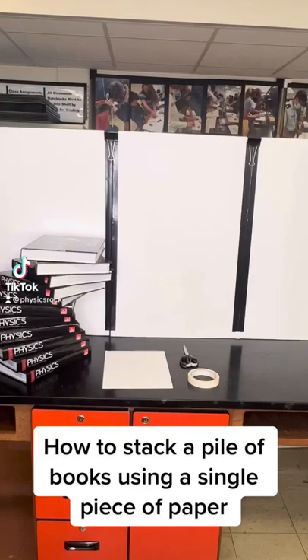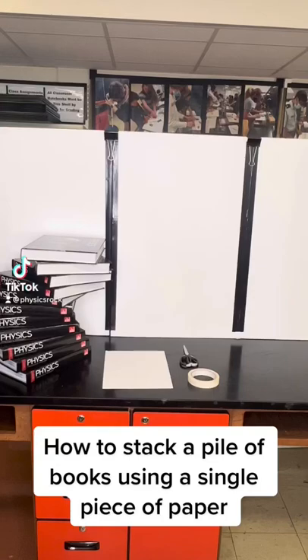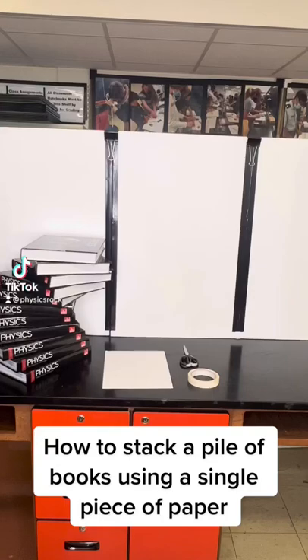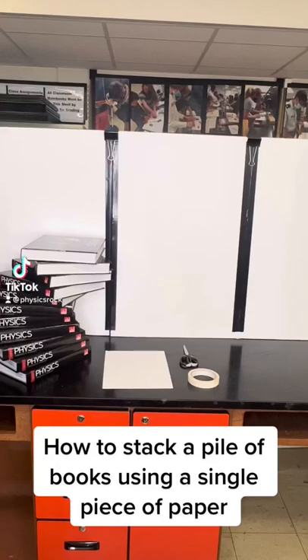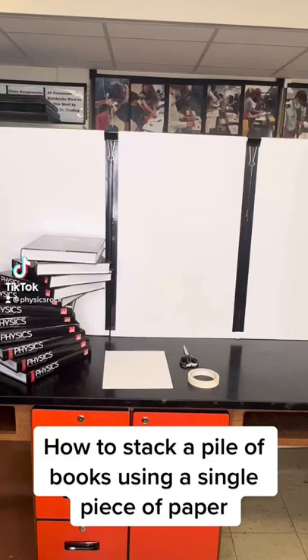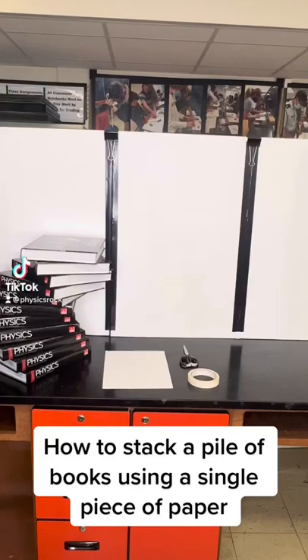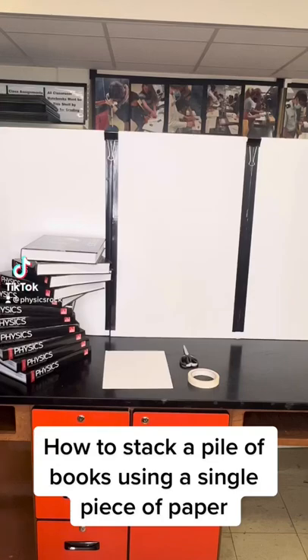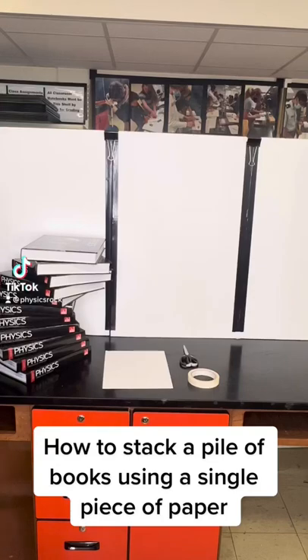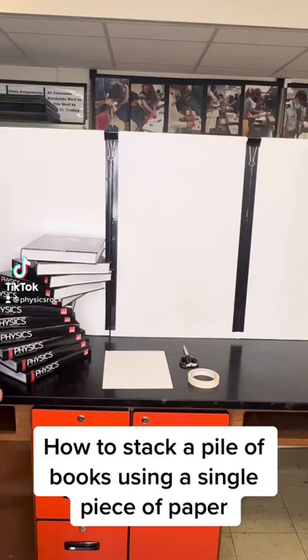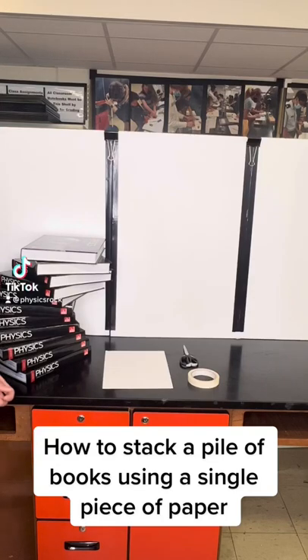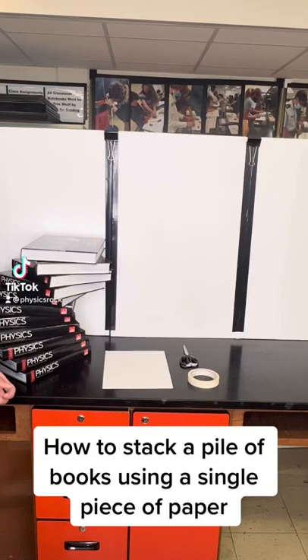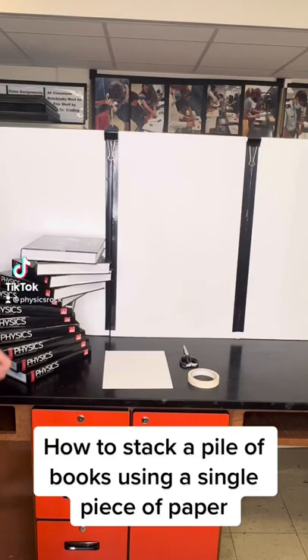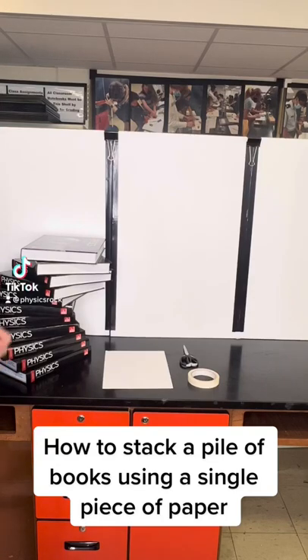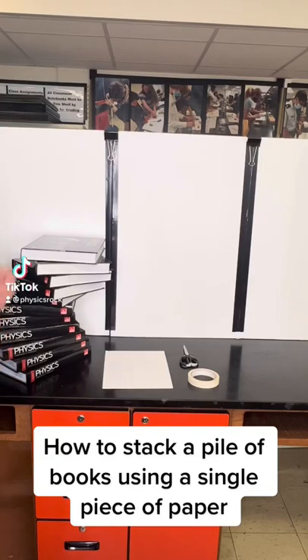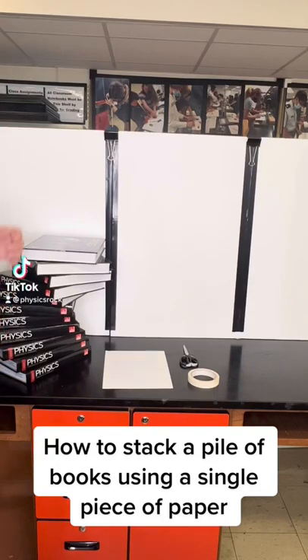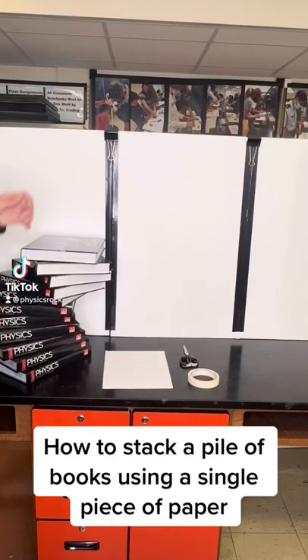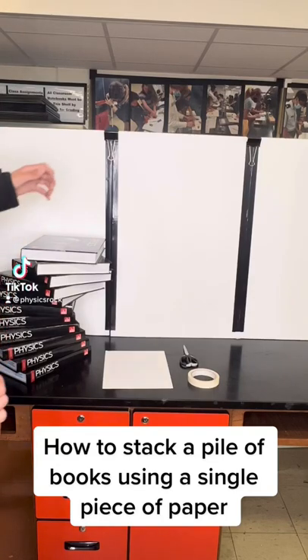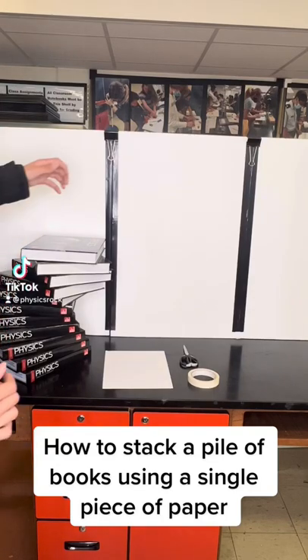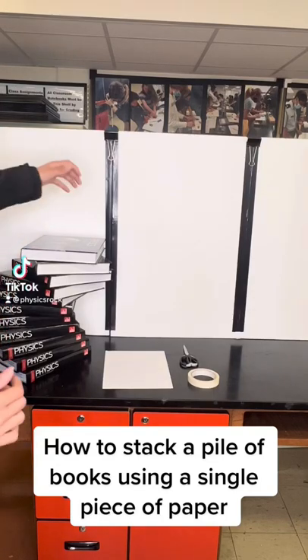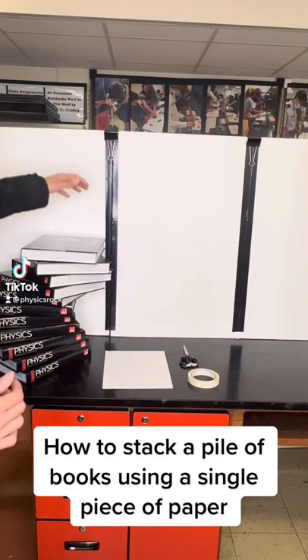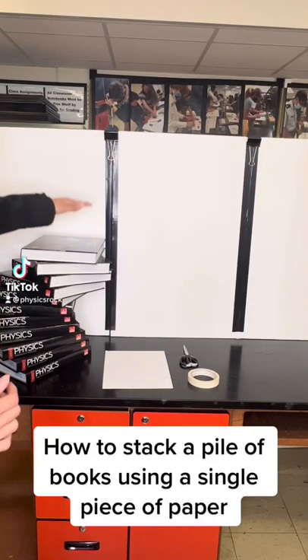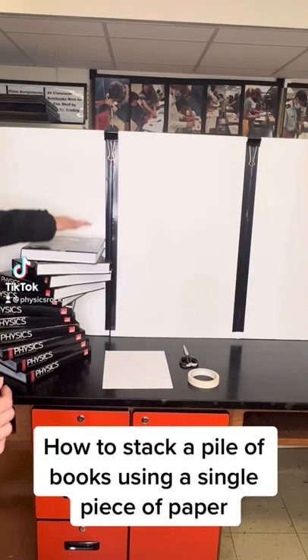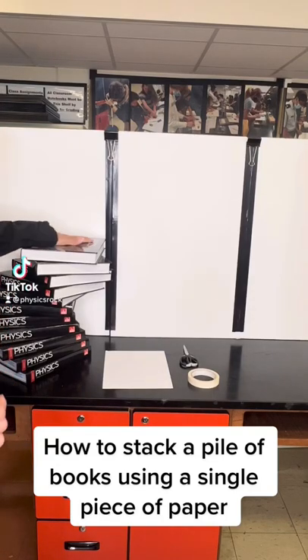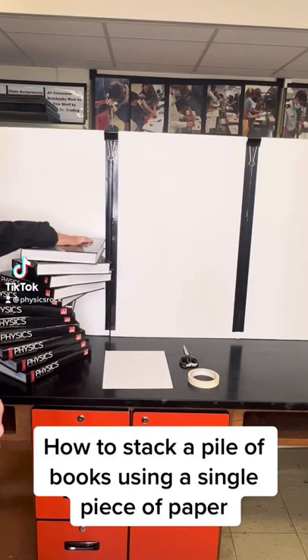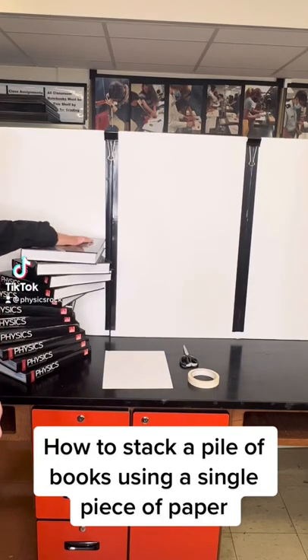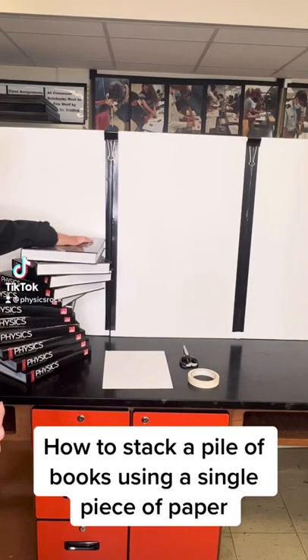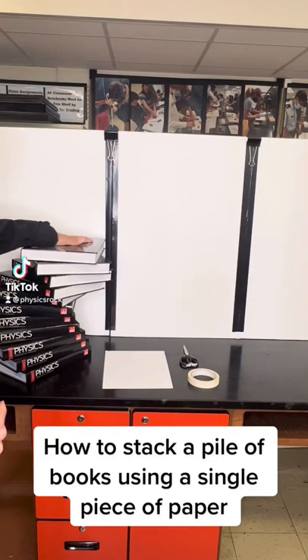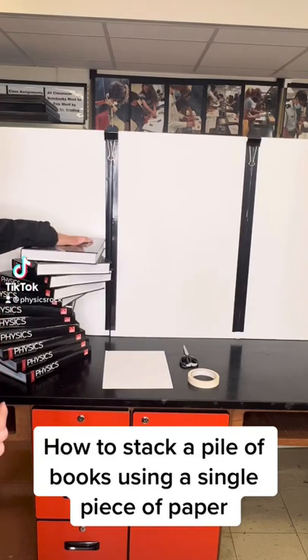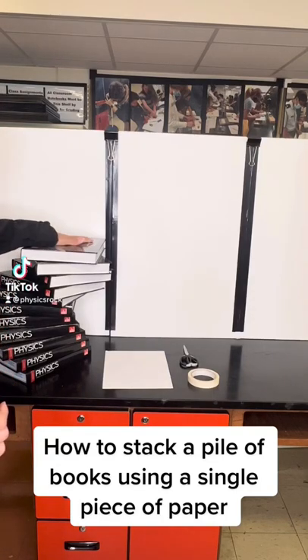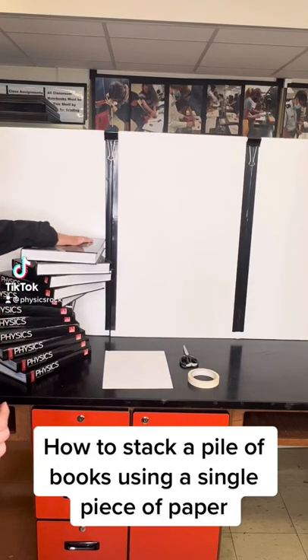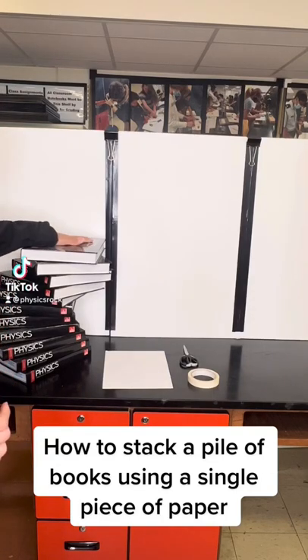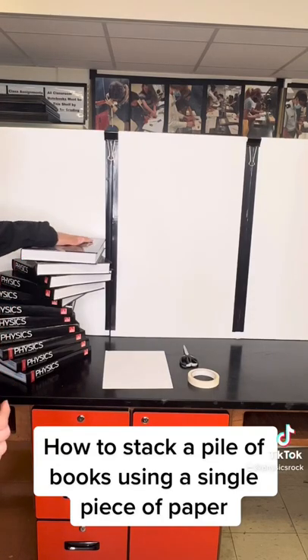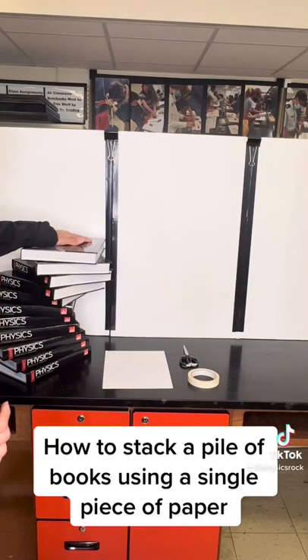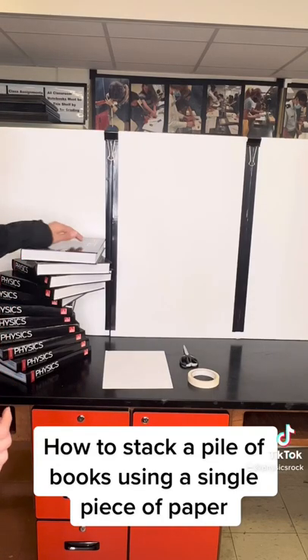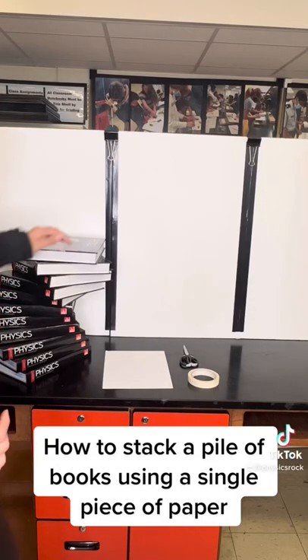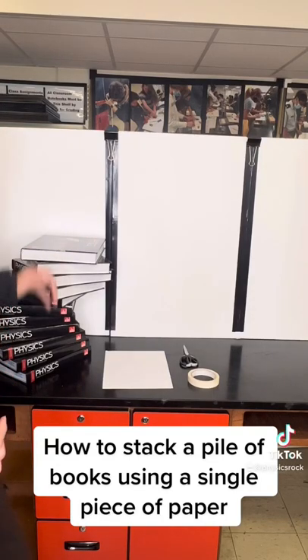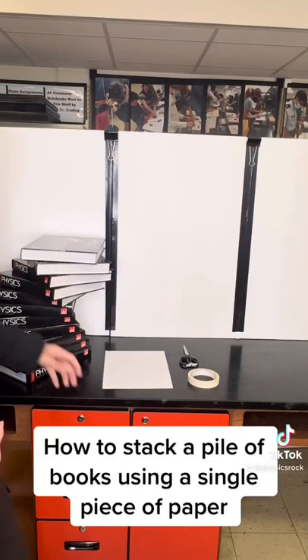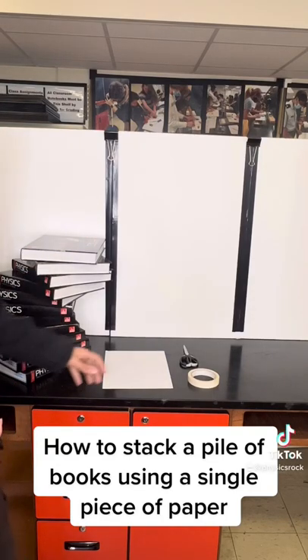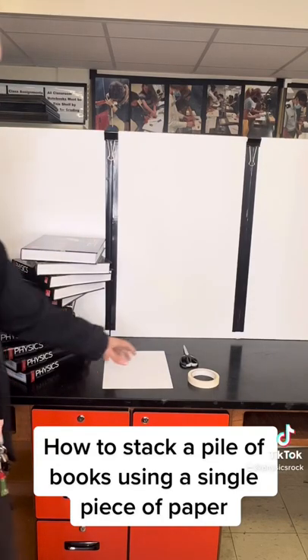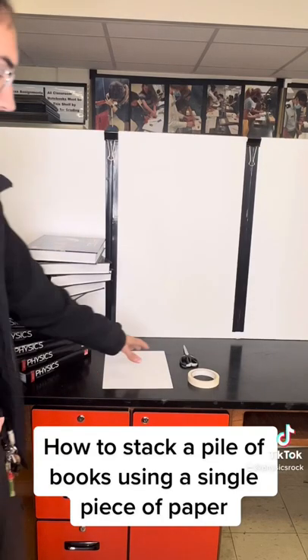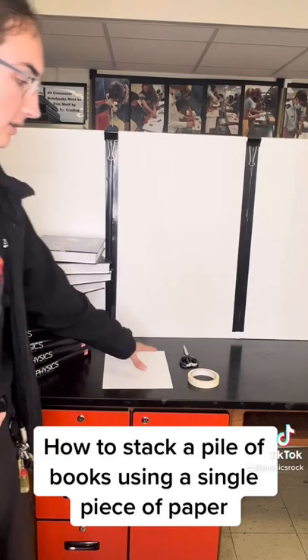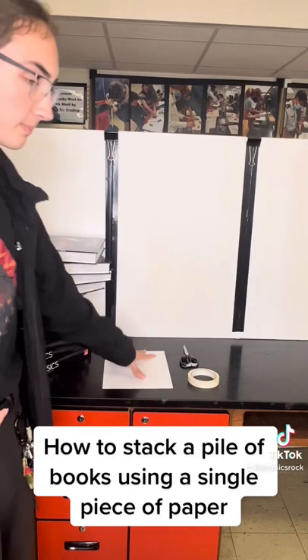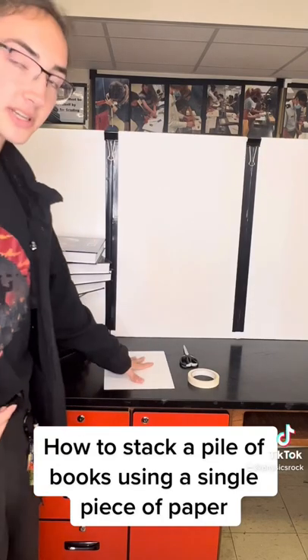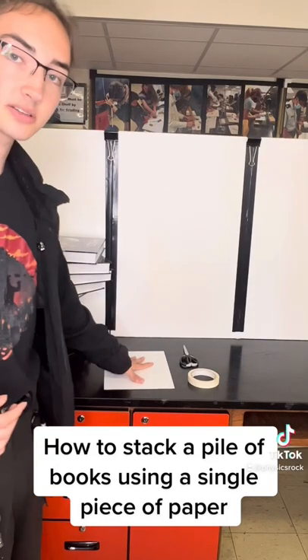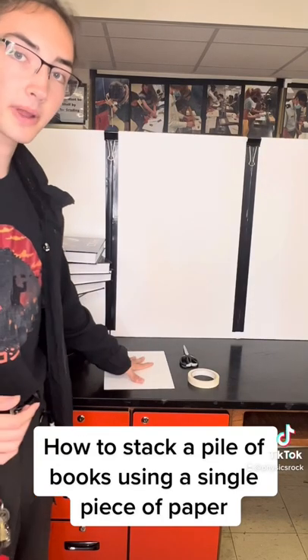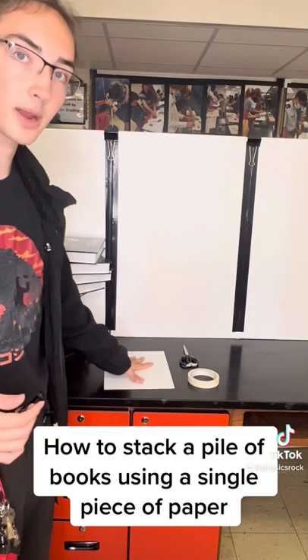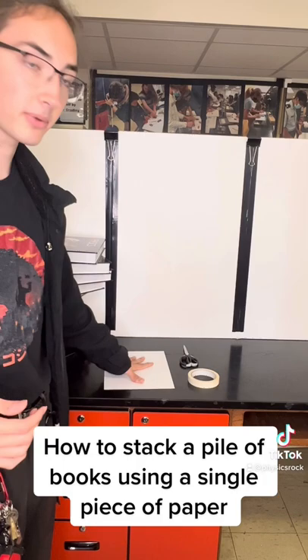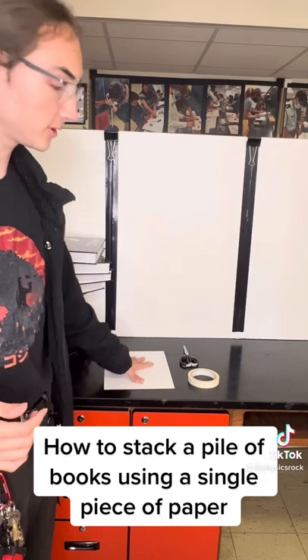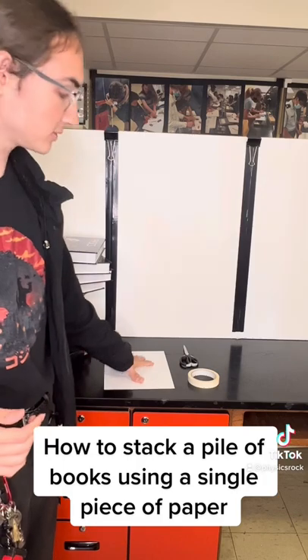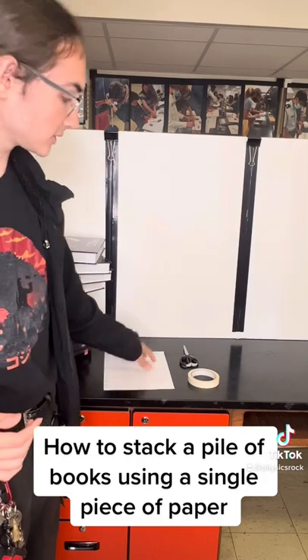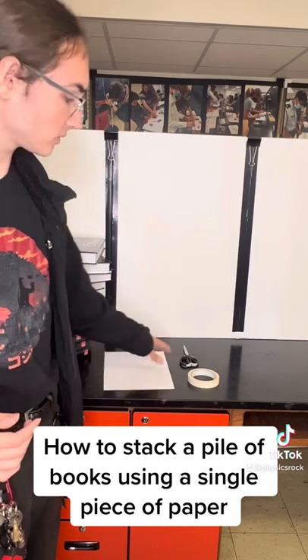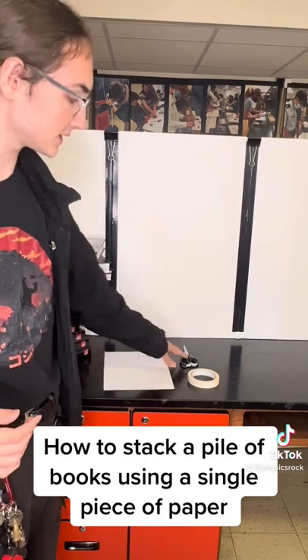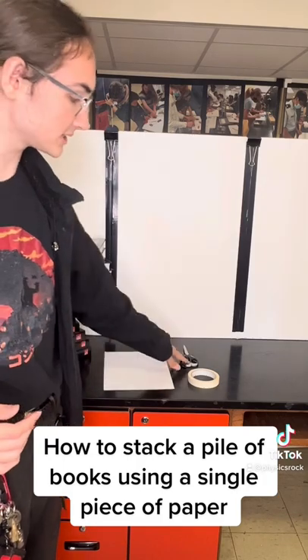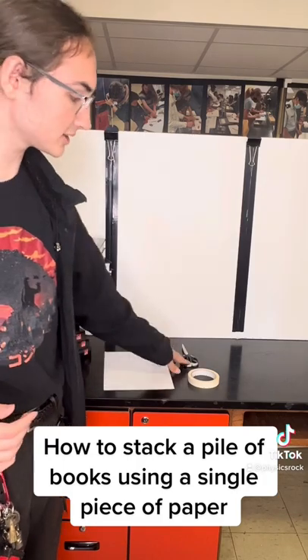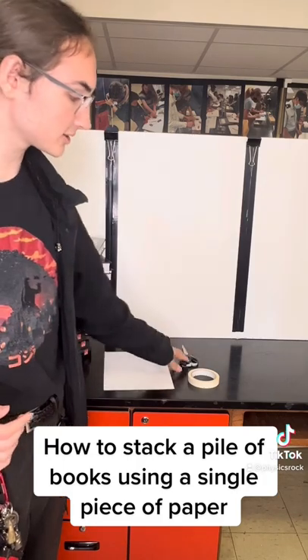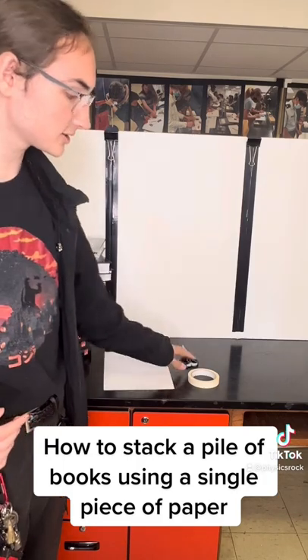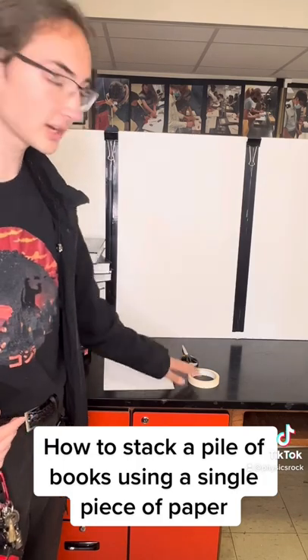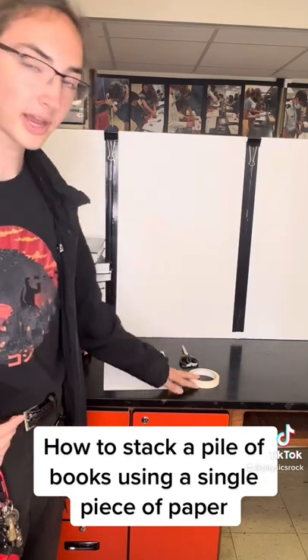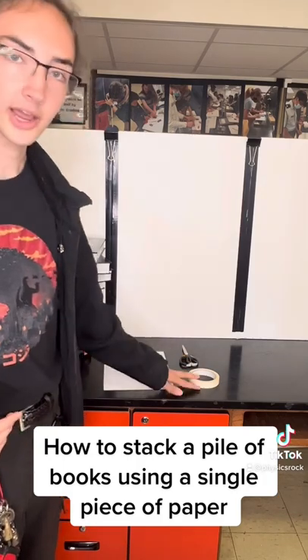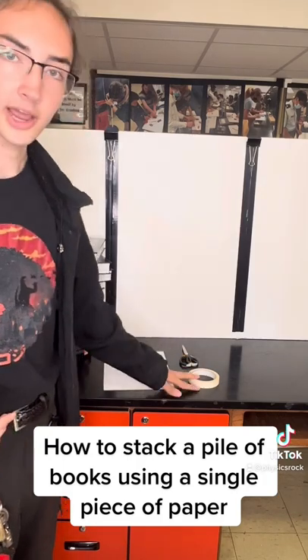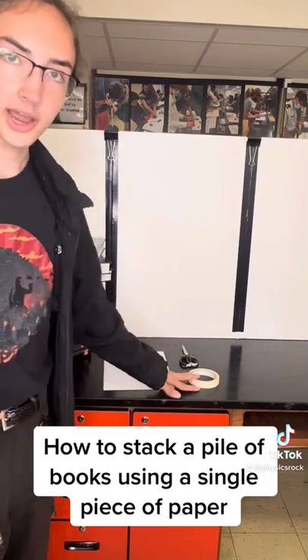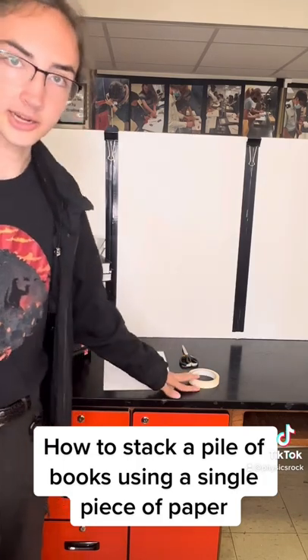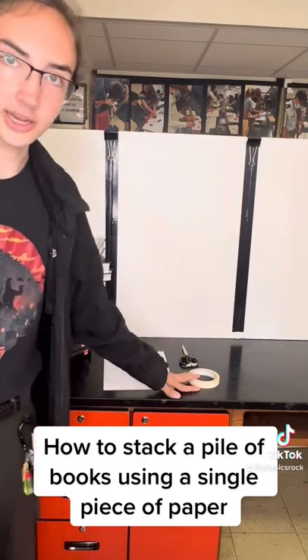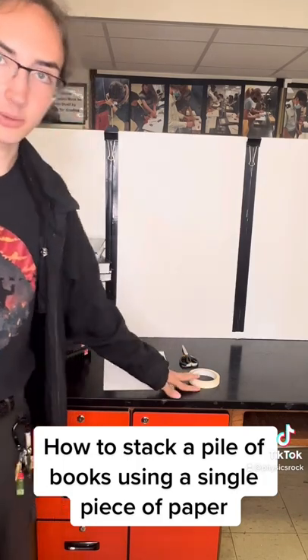In this video, we're going to demonstrate how you can hold up a bunch of textbooks with a single piece of paper using only scissors and tape.